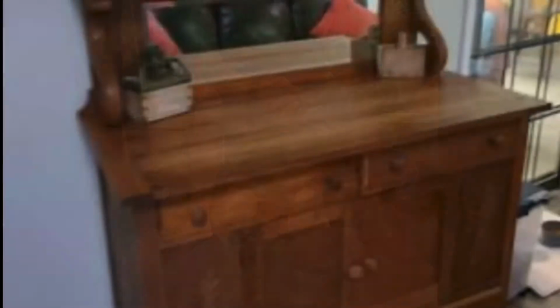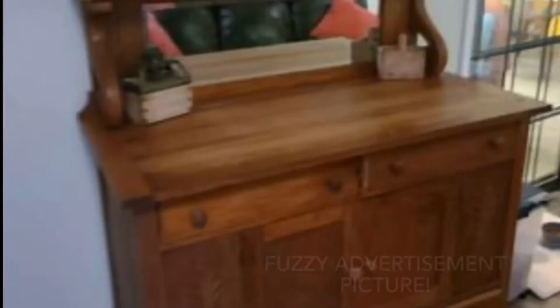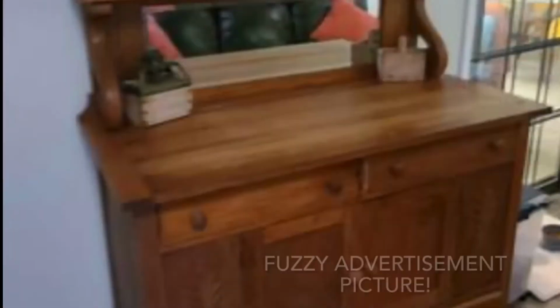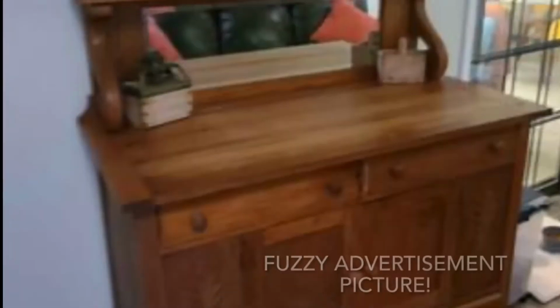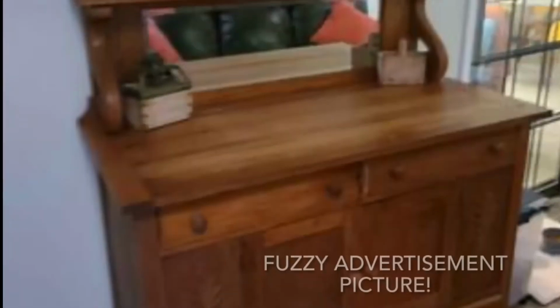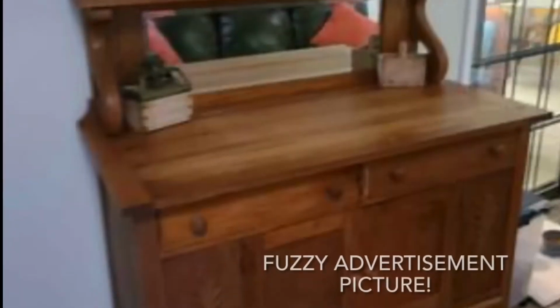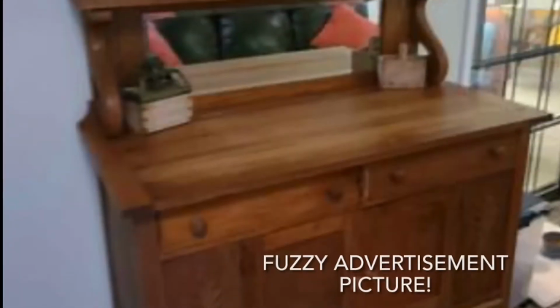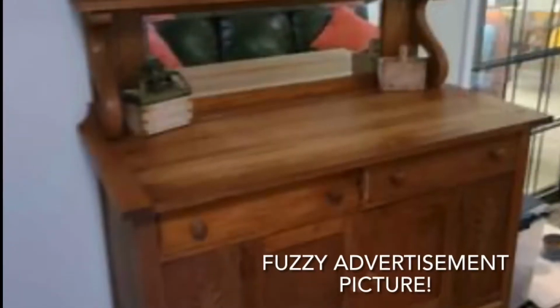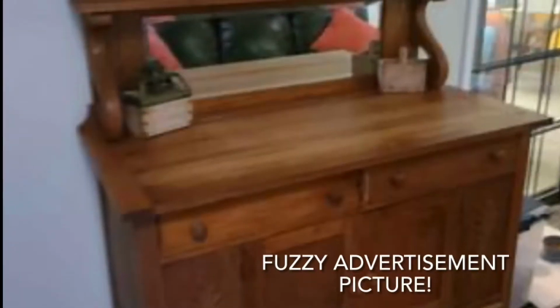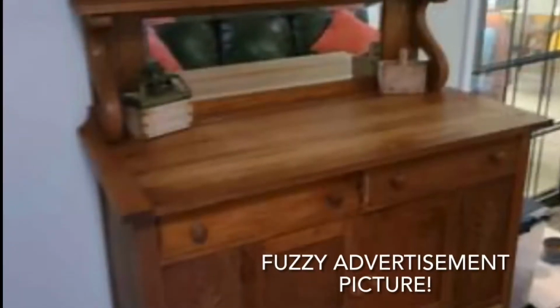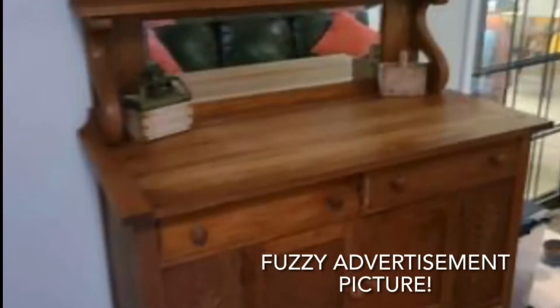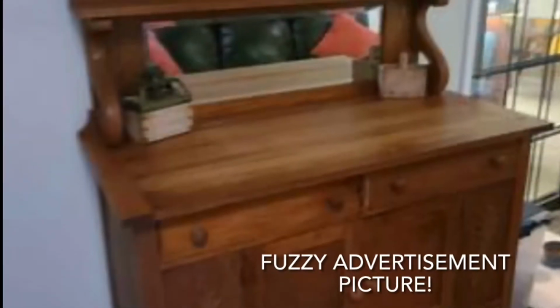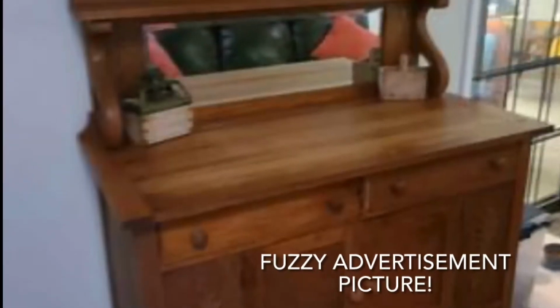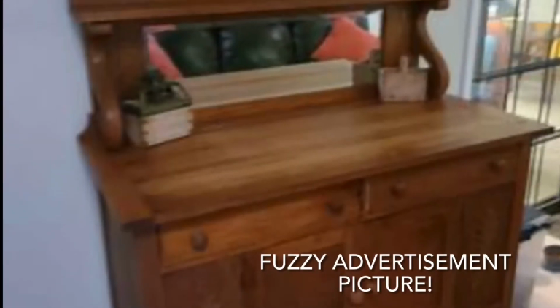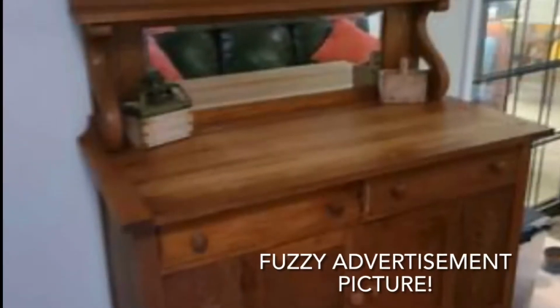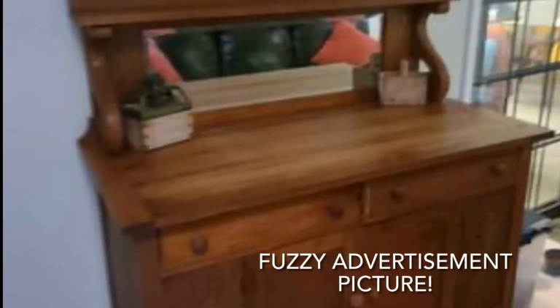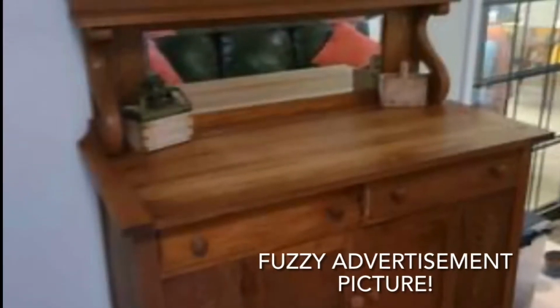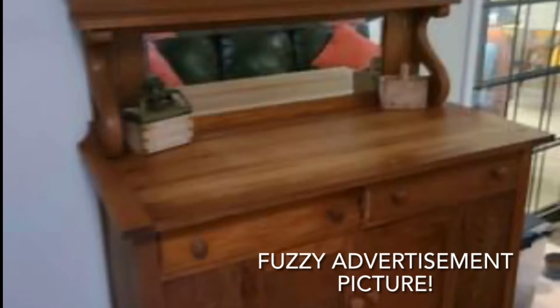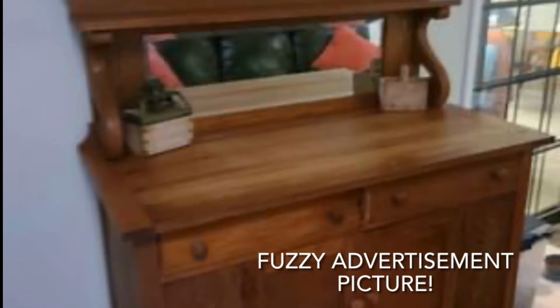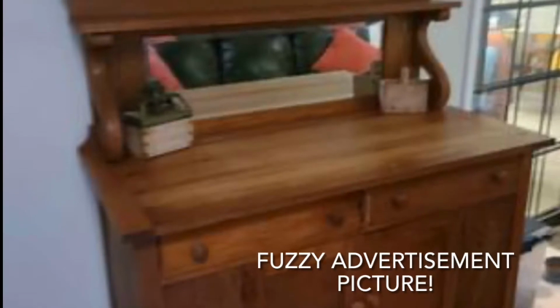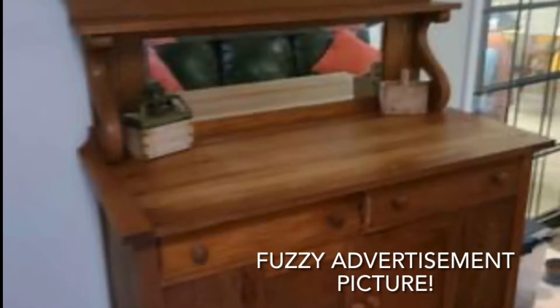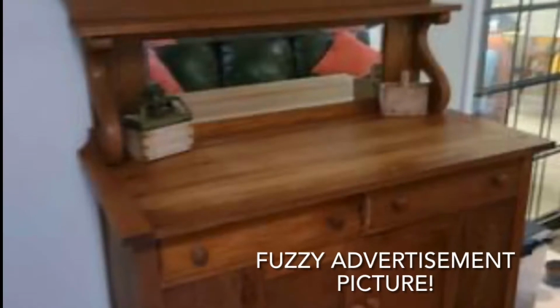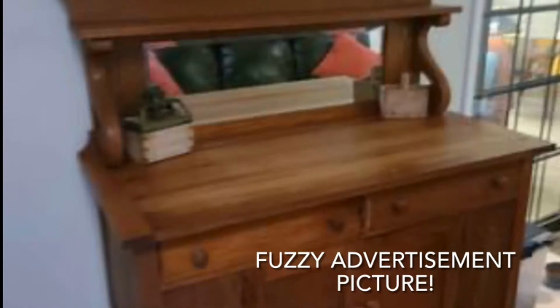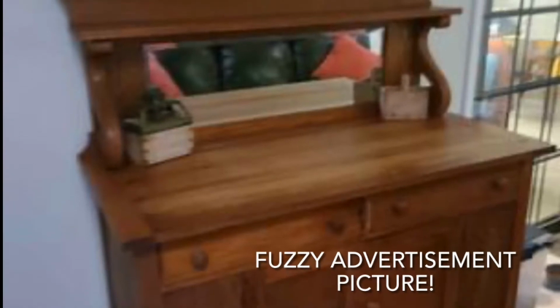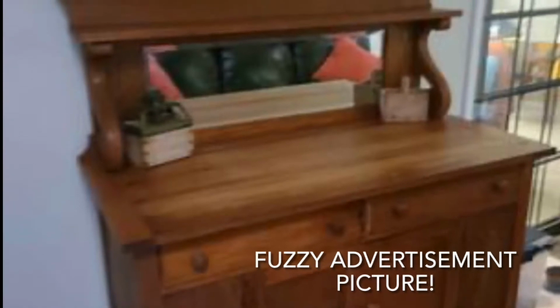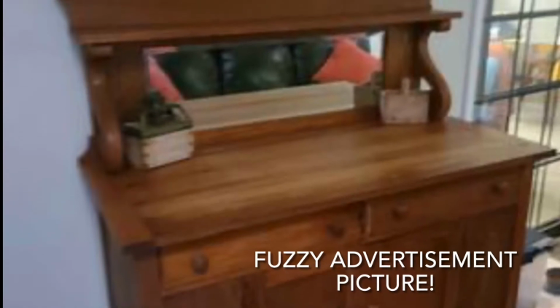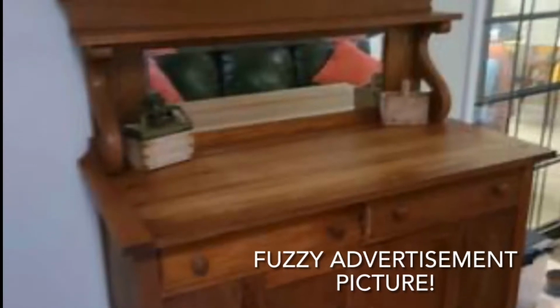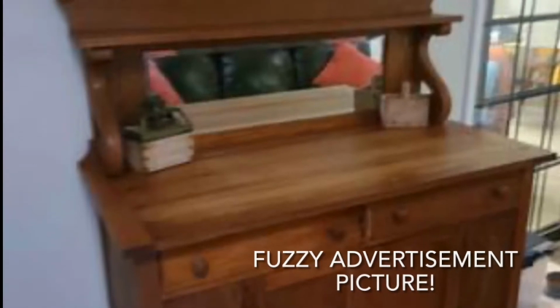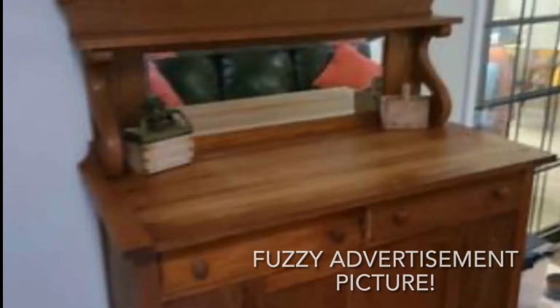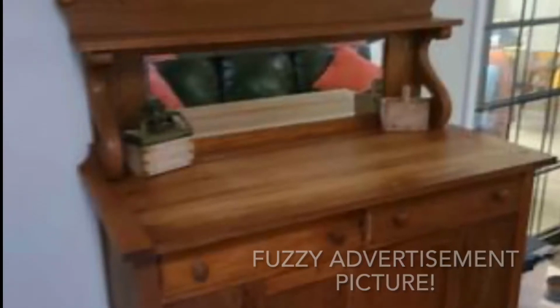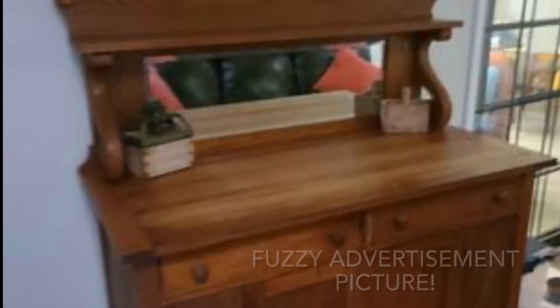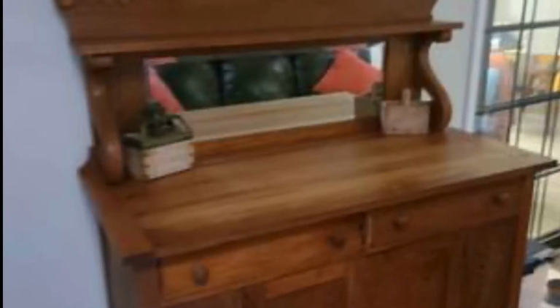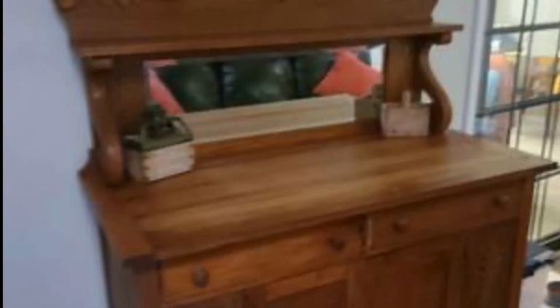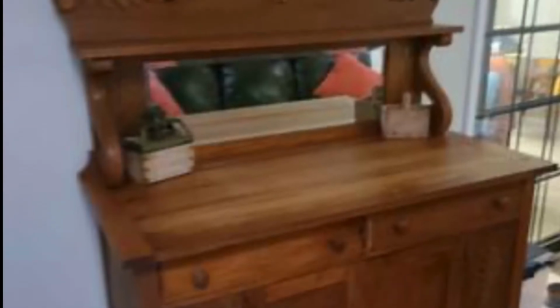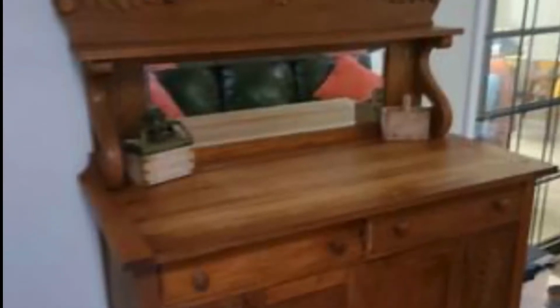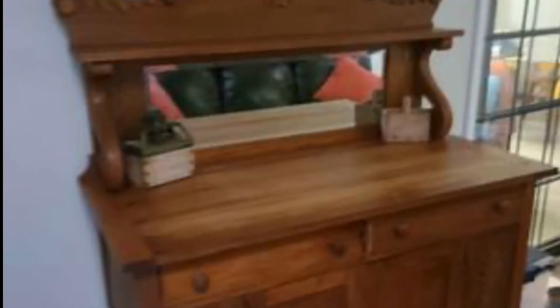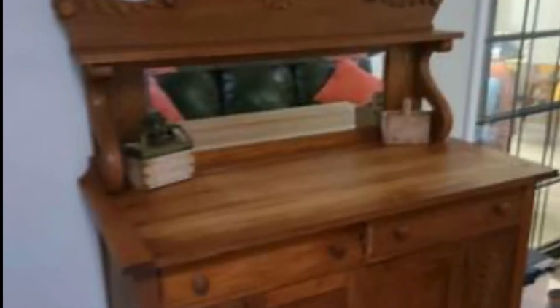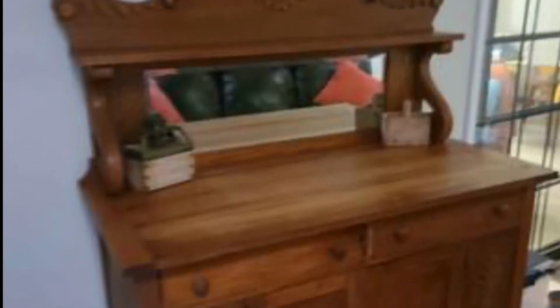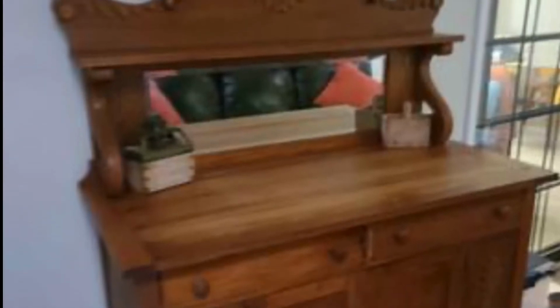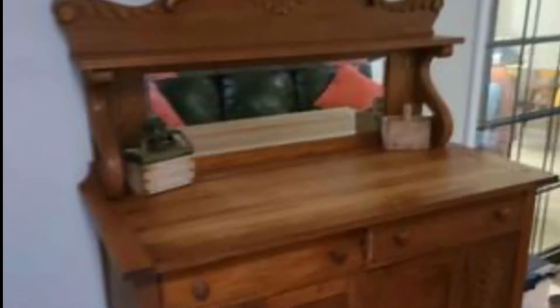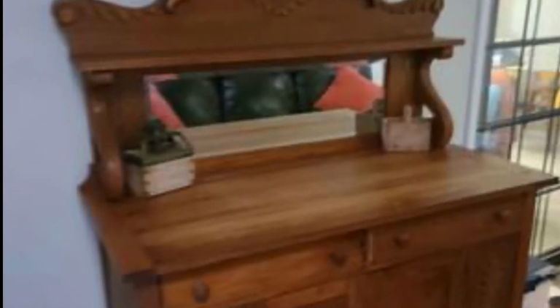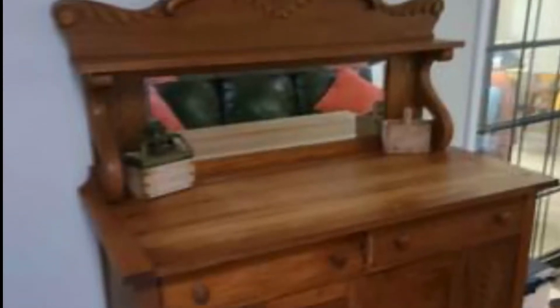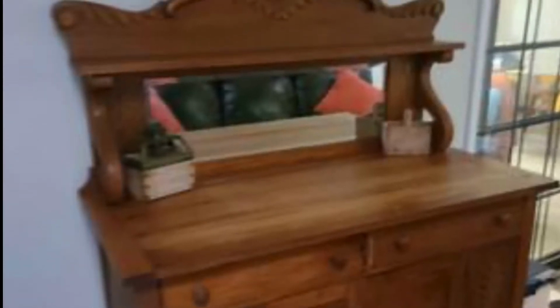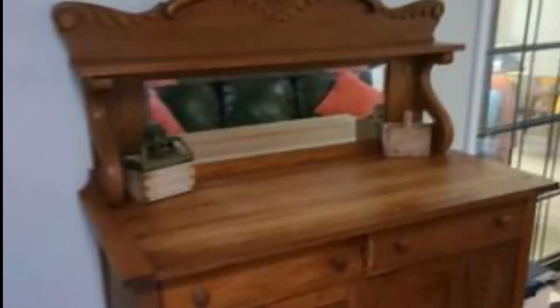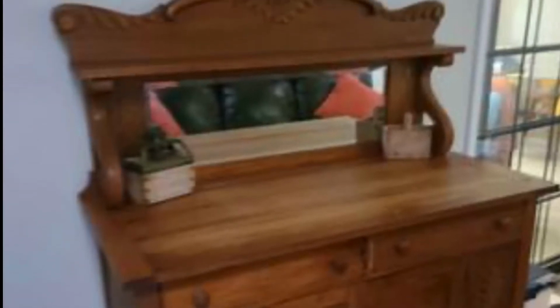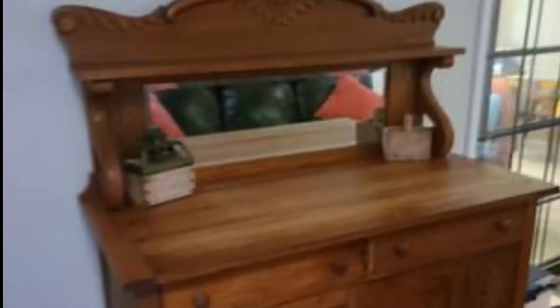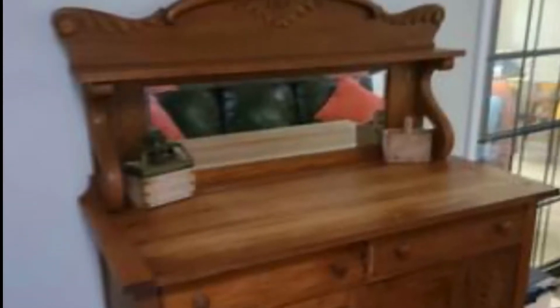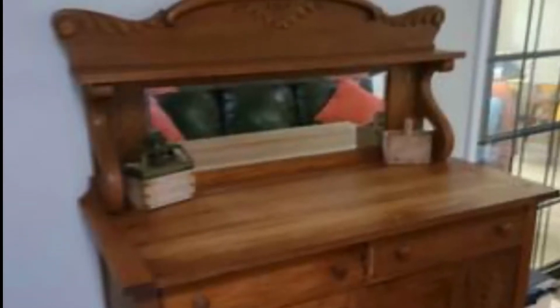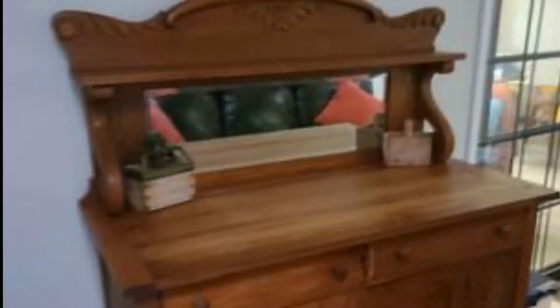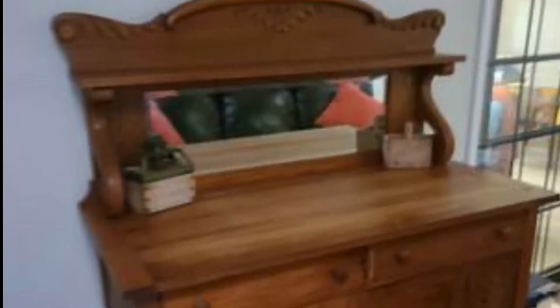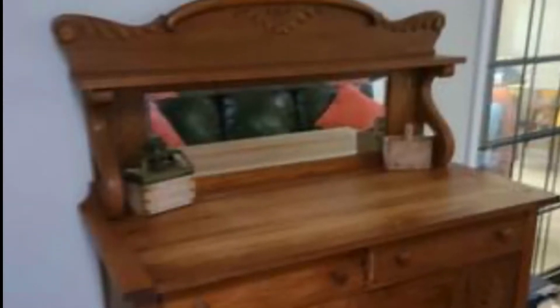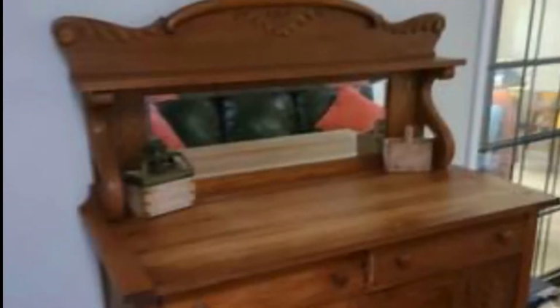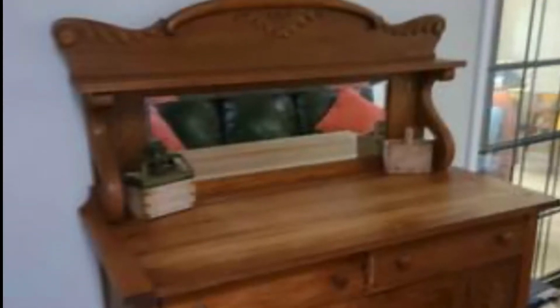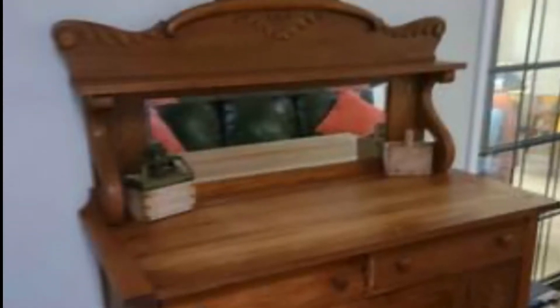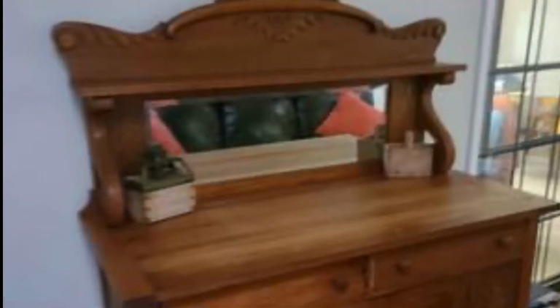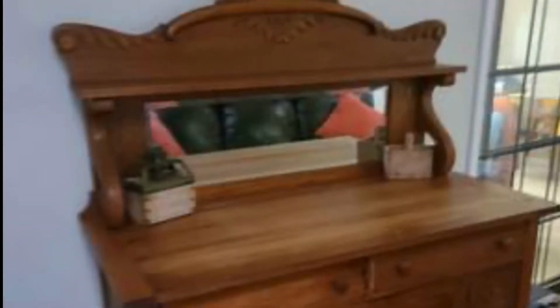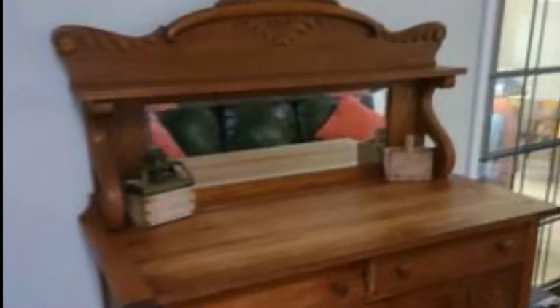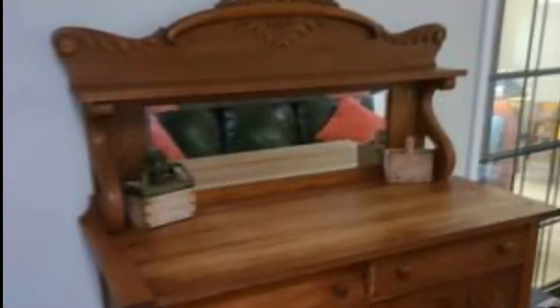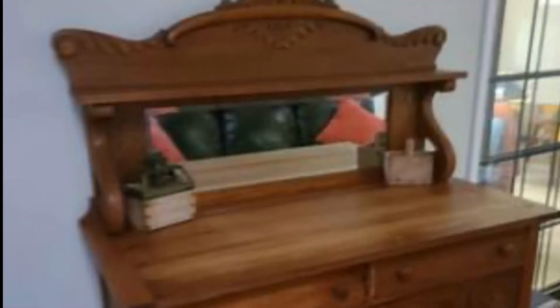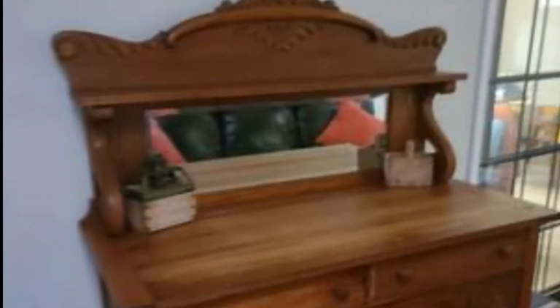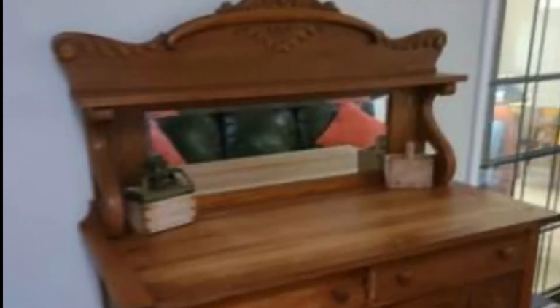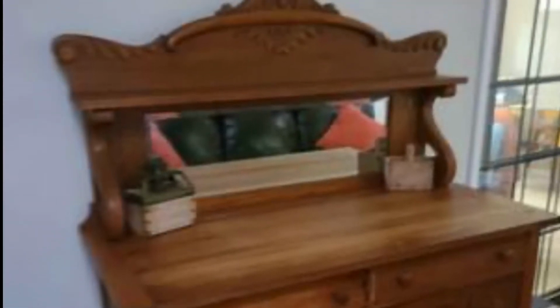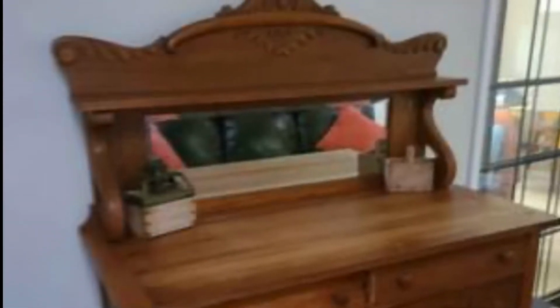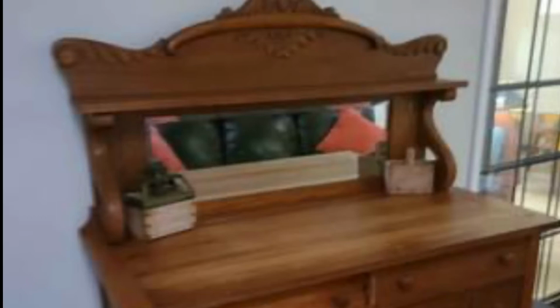Today is Michael's day off. He took me to an estate sale where I found this antique buffet. Of course I took it home immediately.